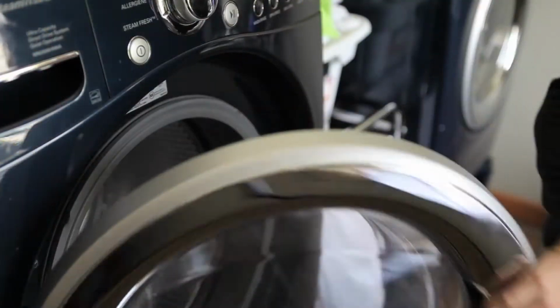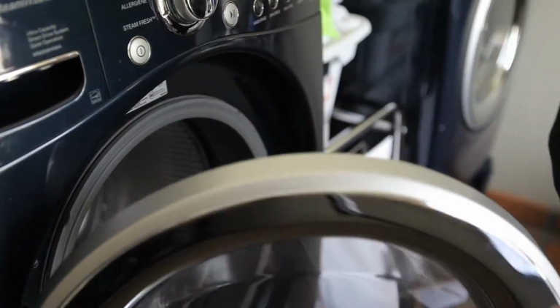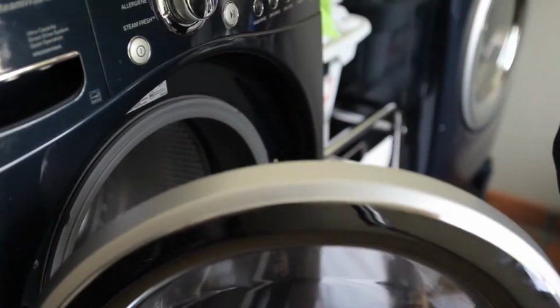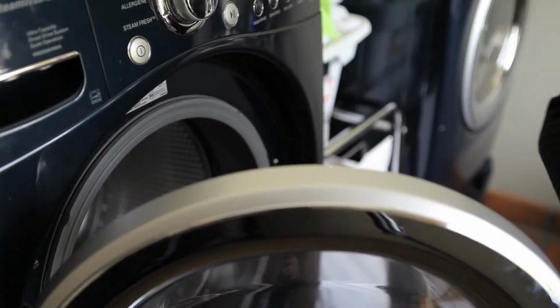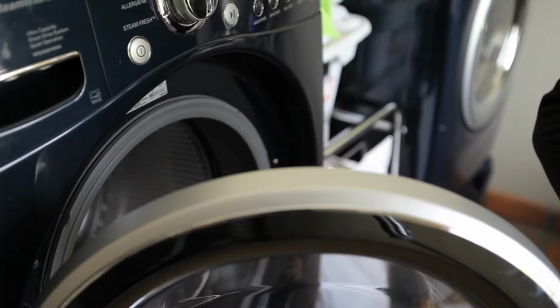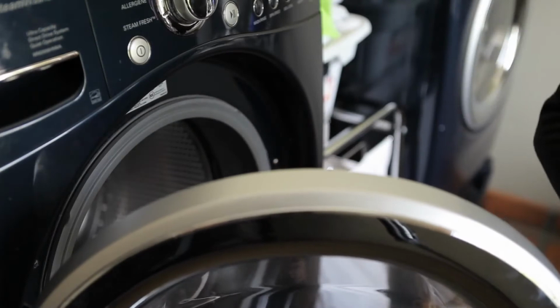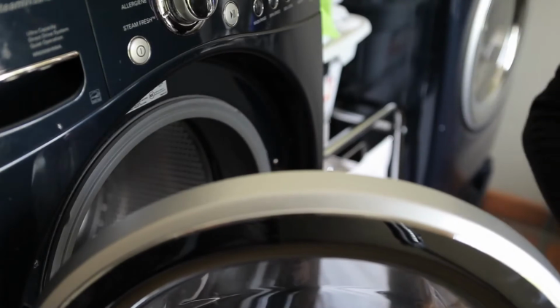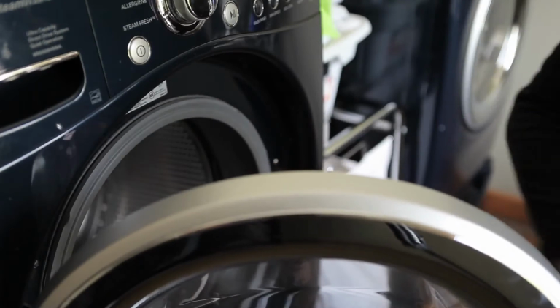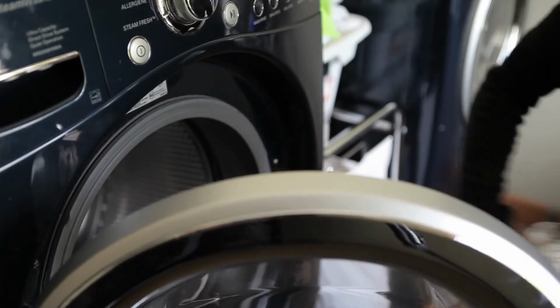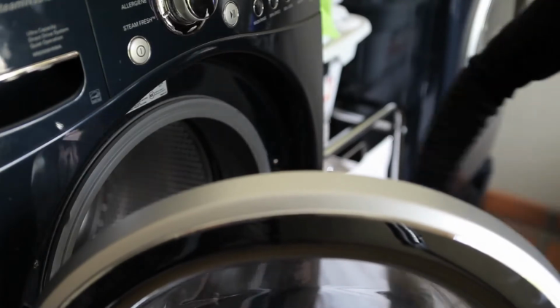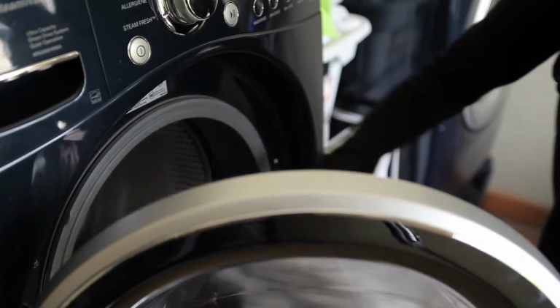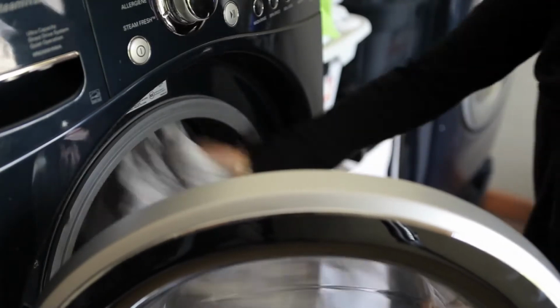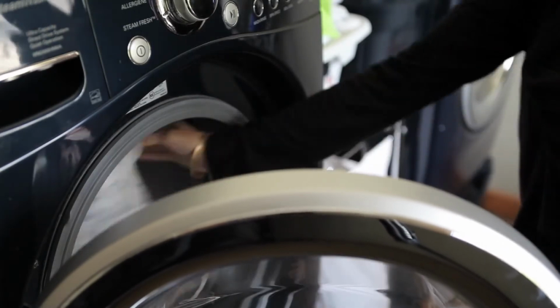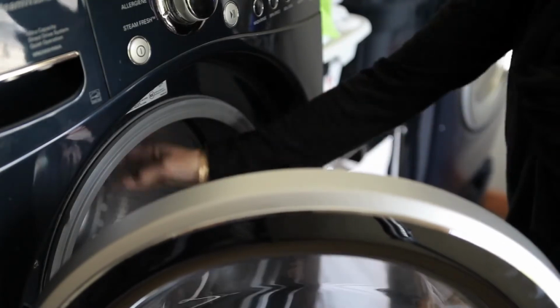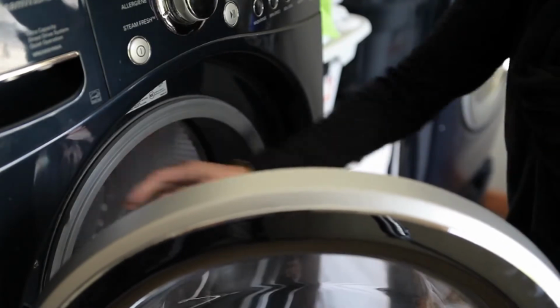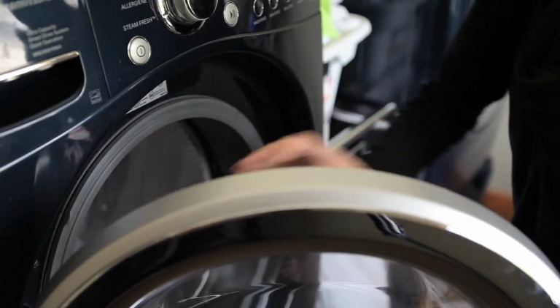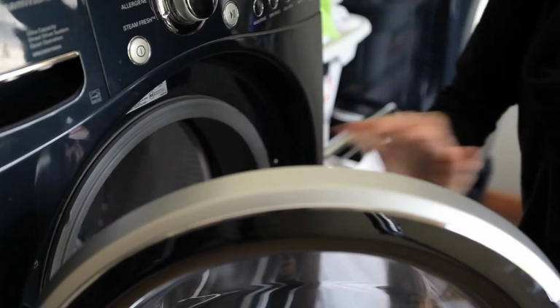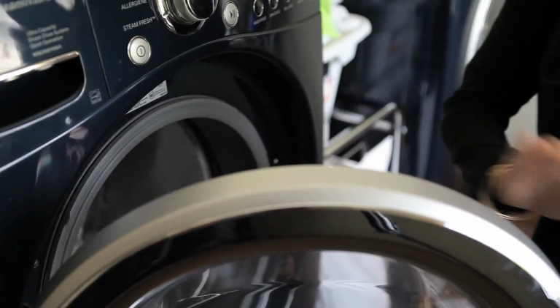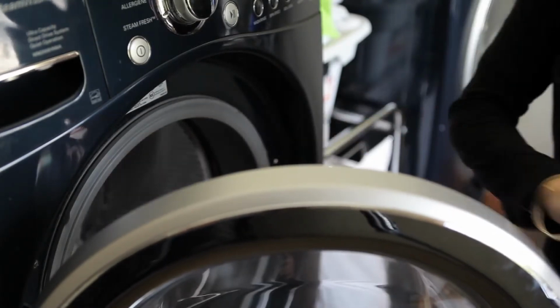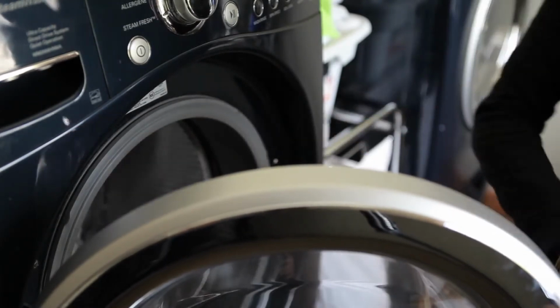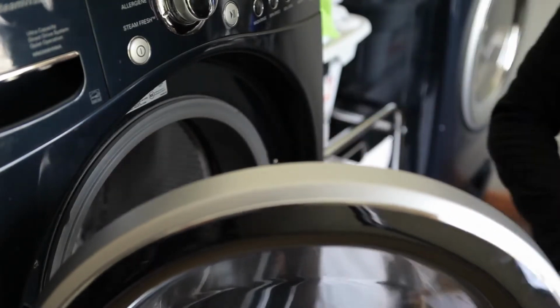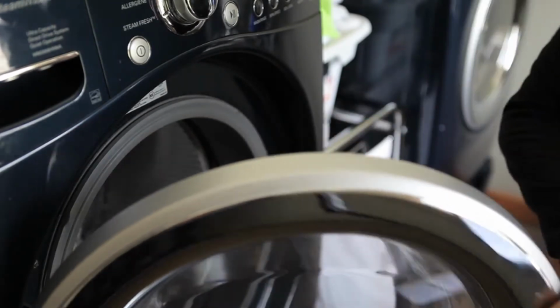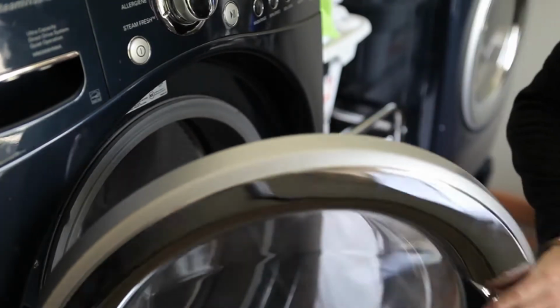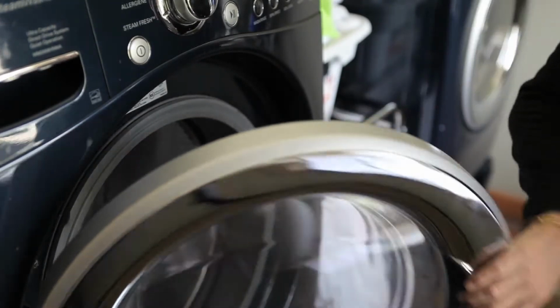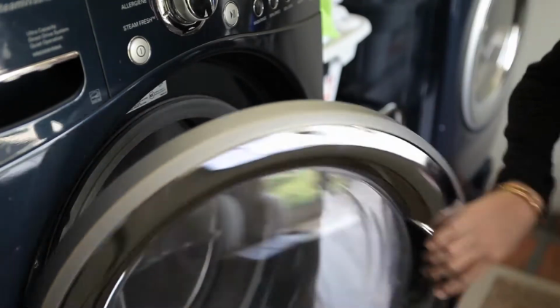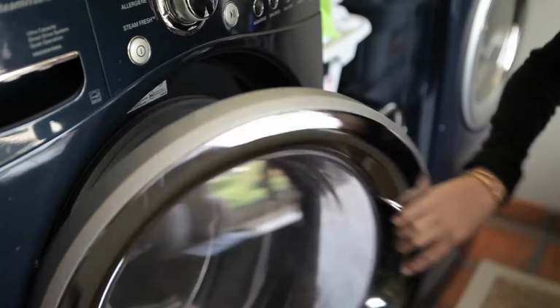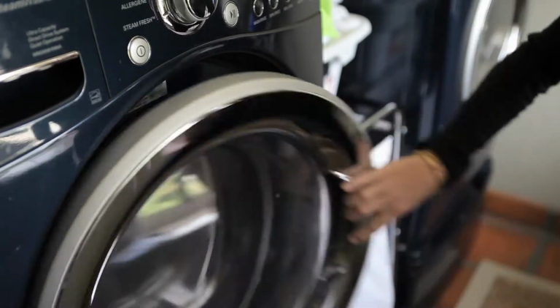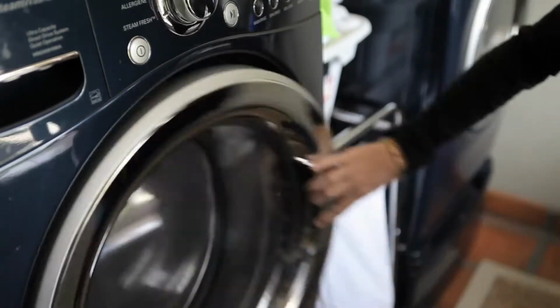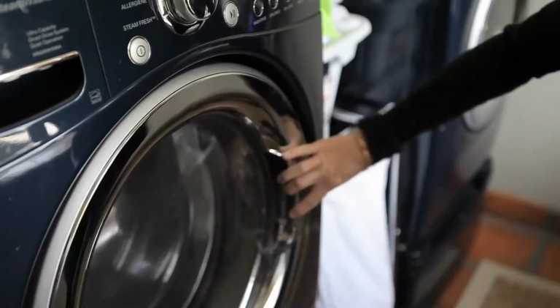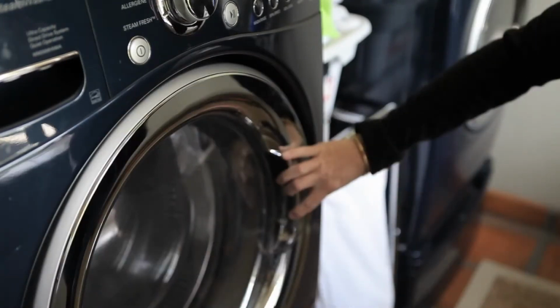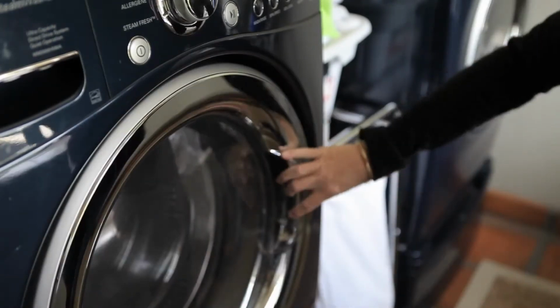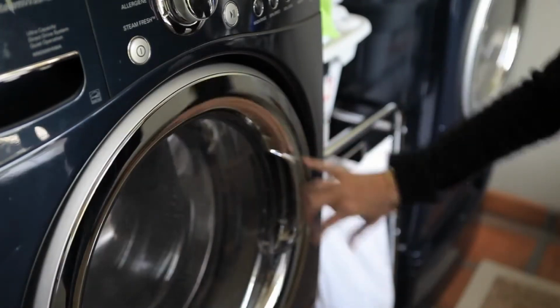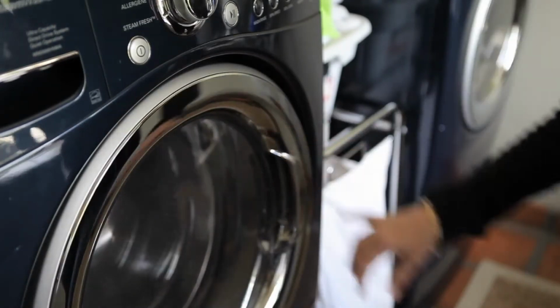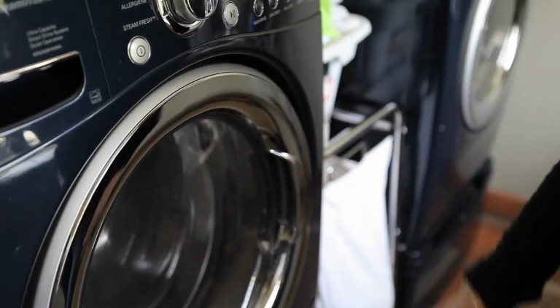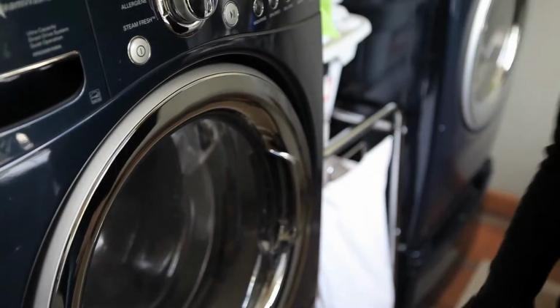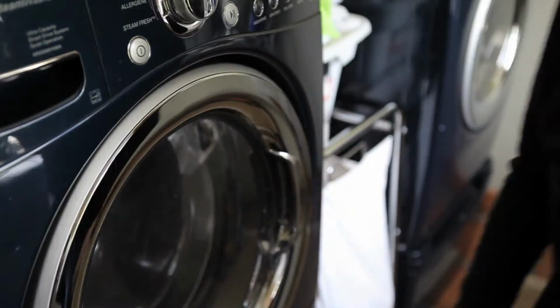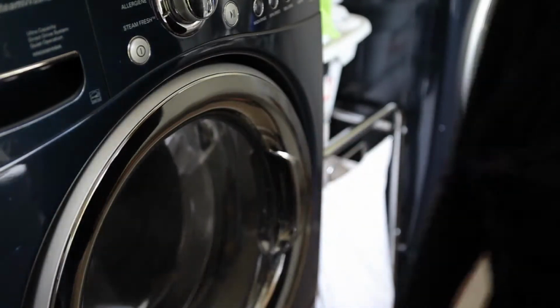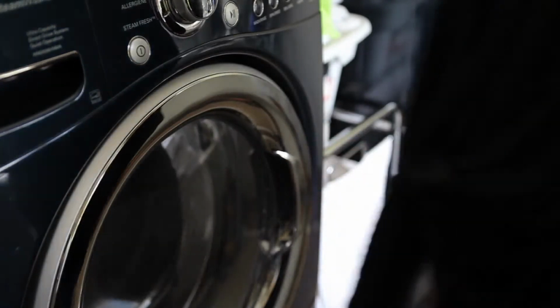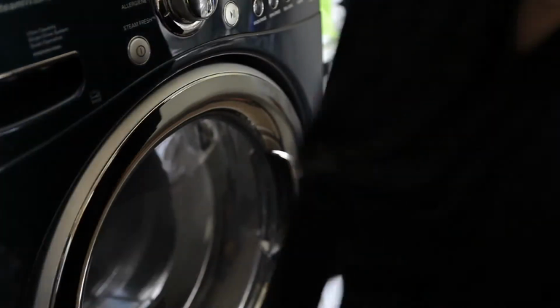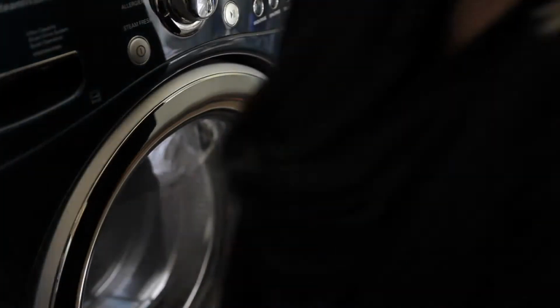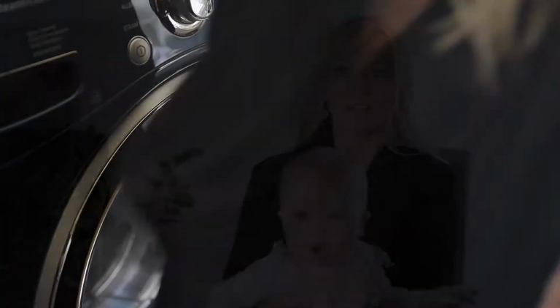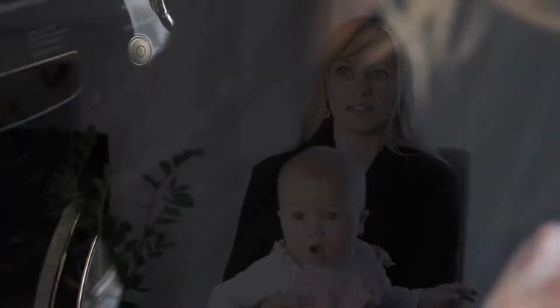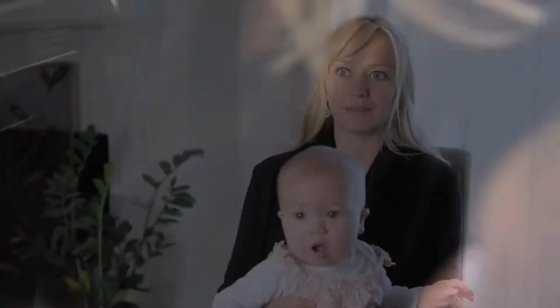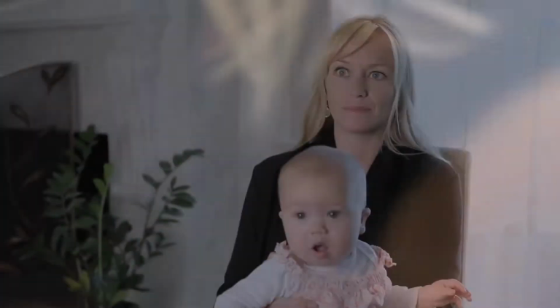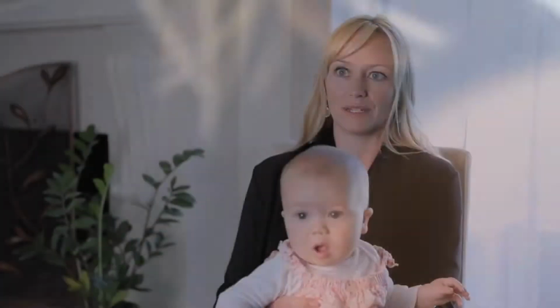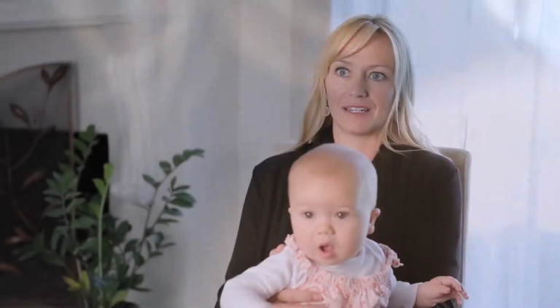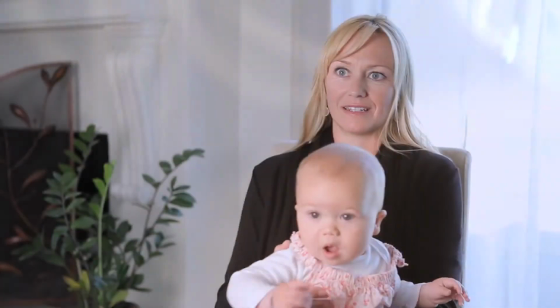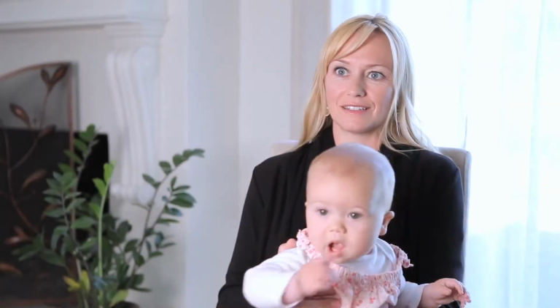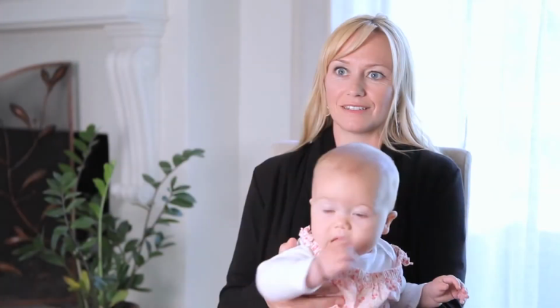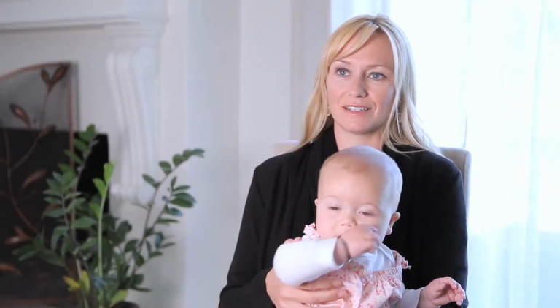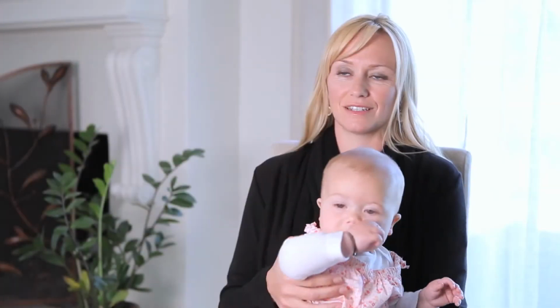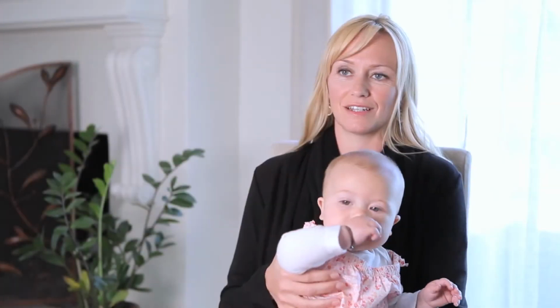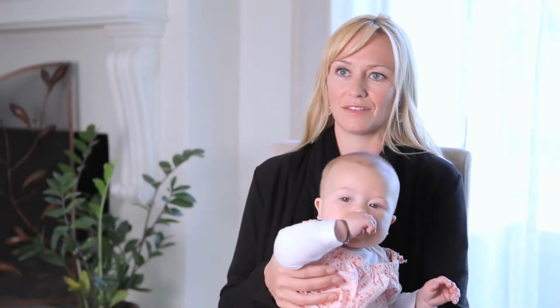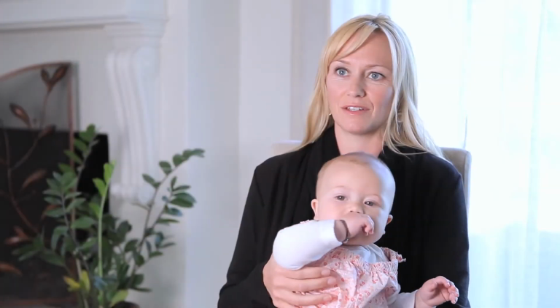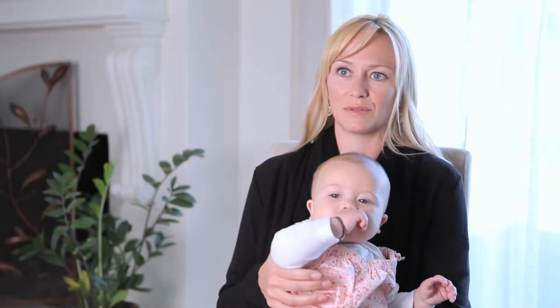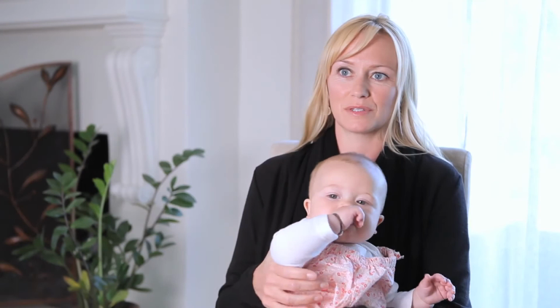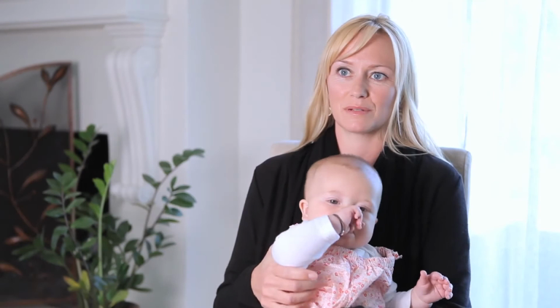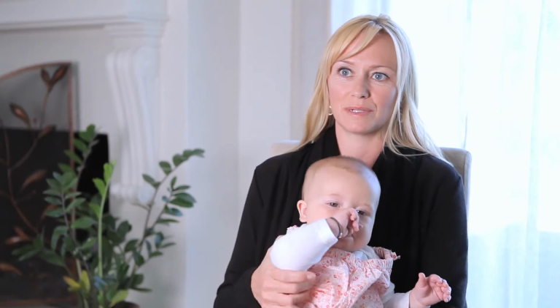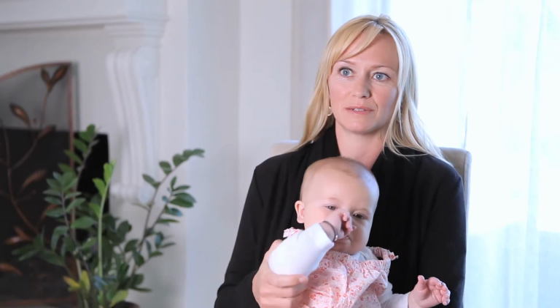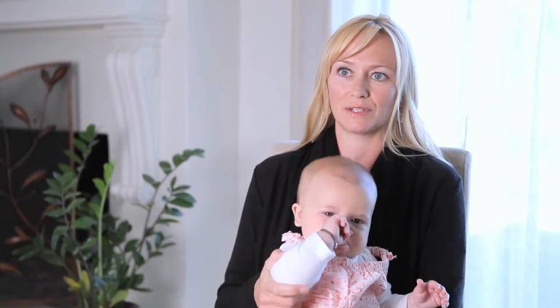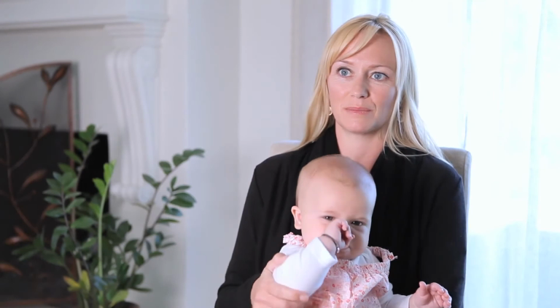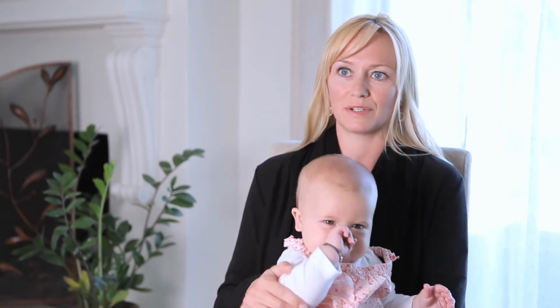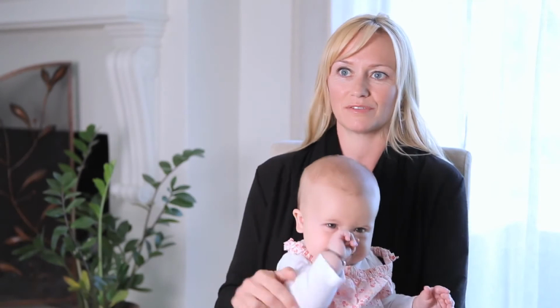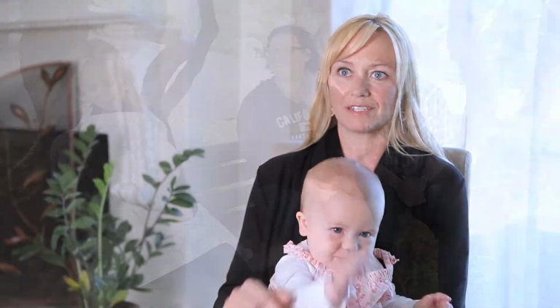The nursing covers are extremely durable. They can be thrown in the wash time after time and they always come out looking perfect.